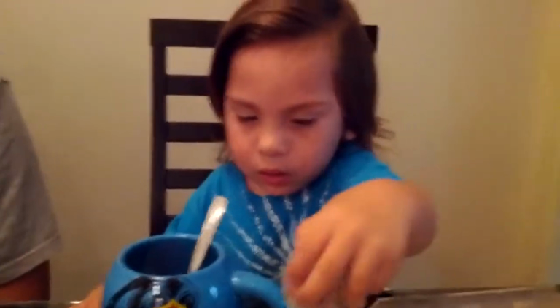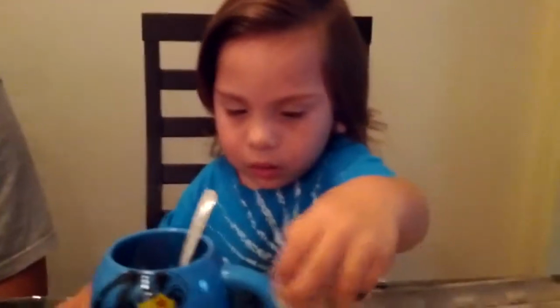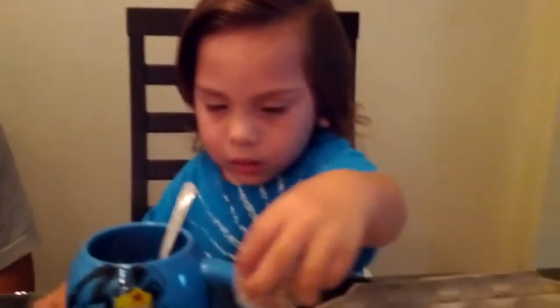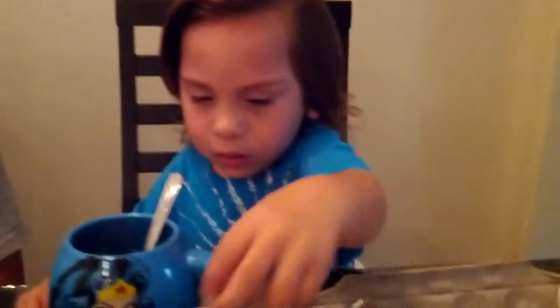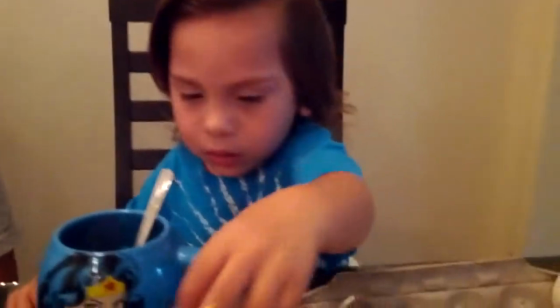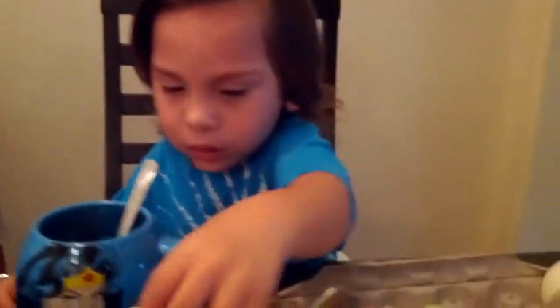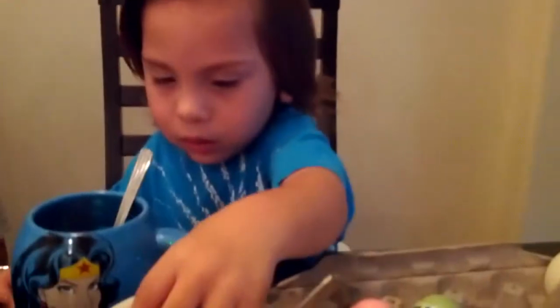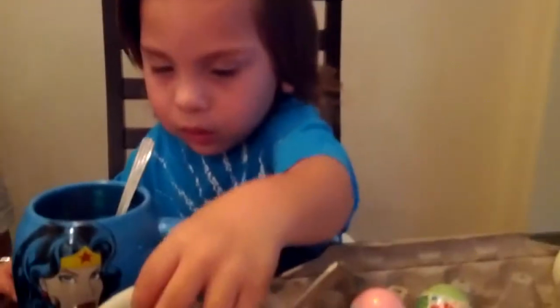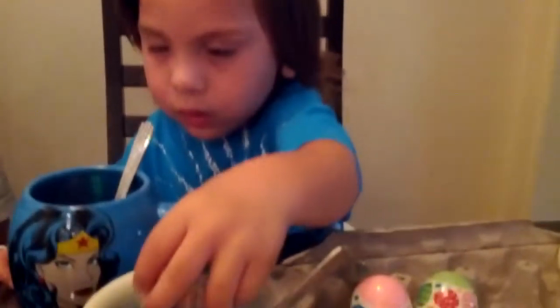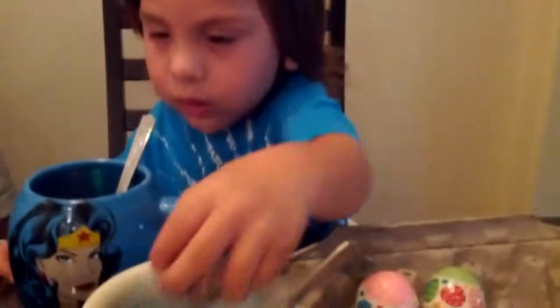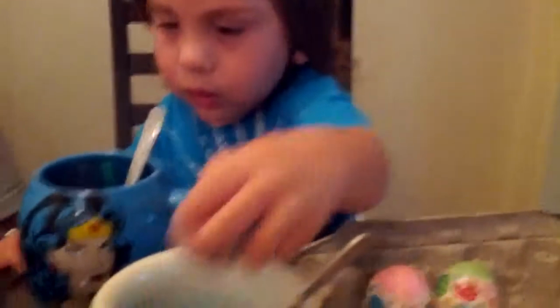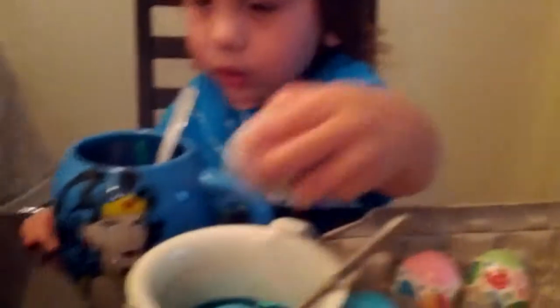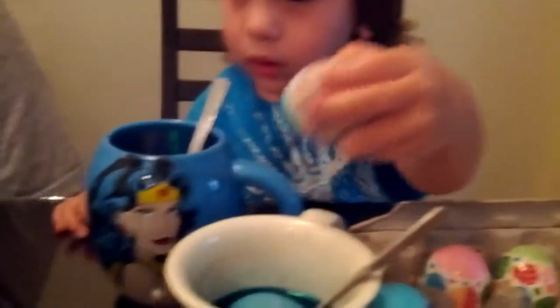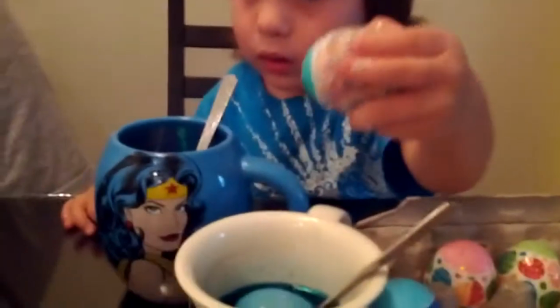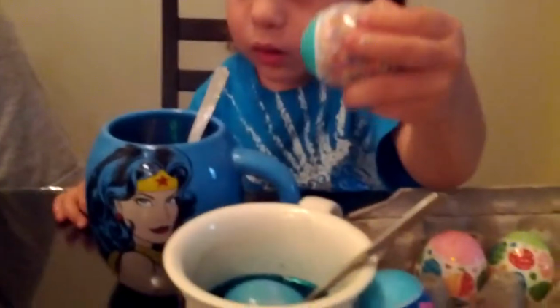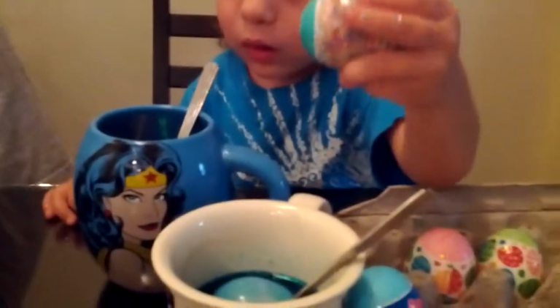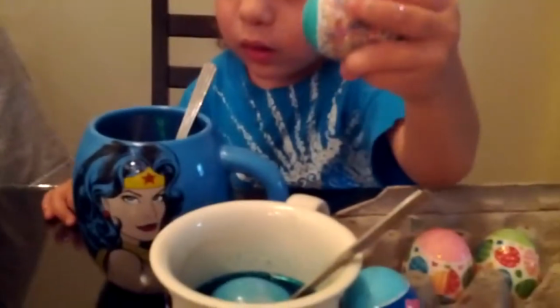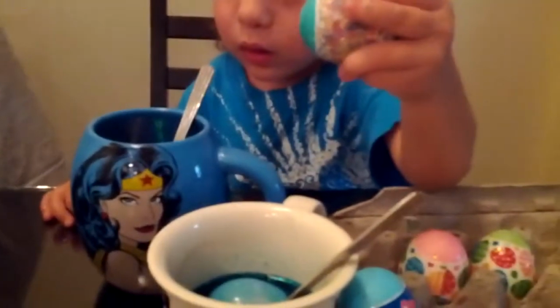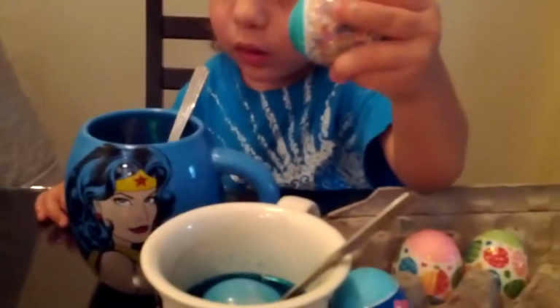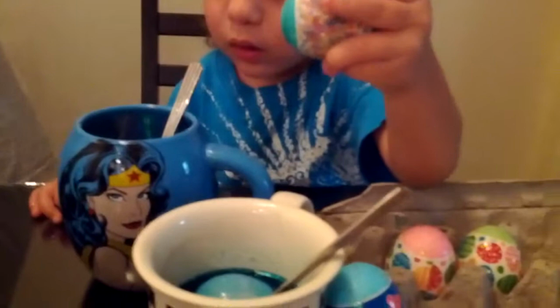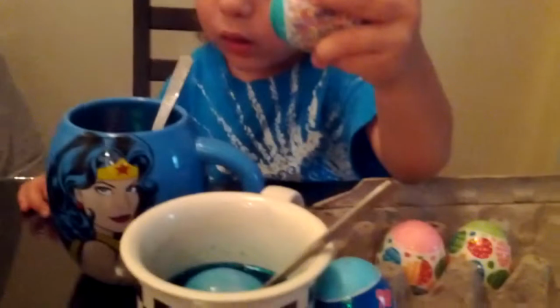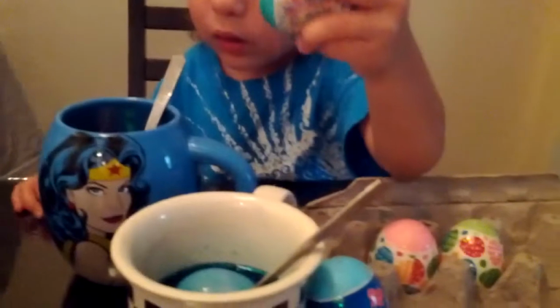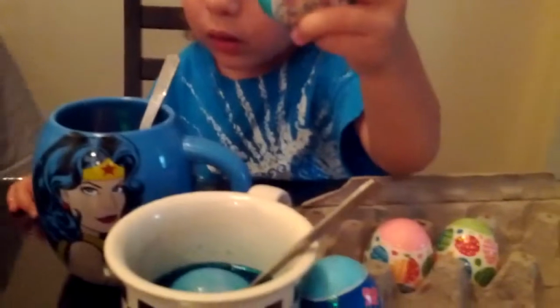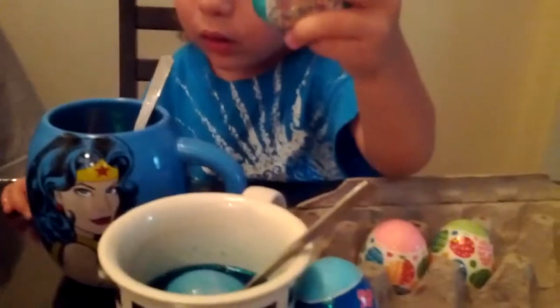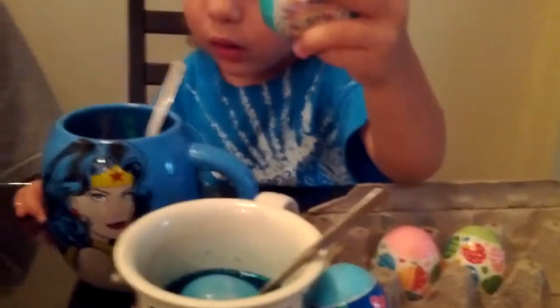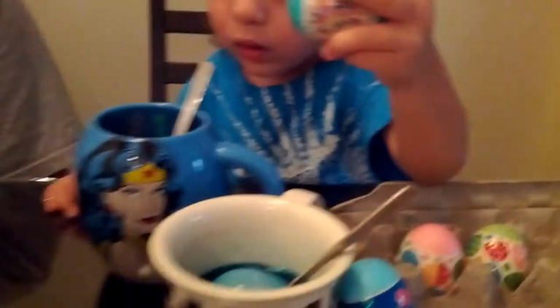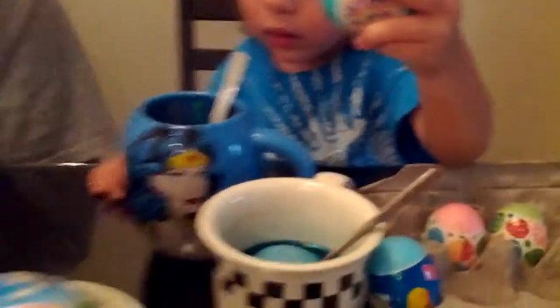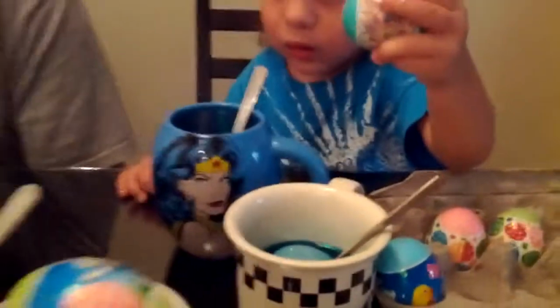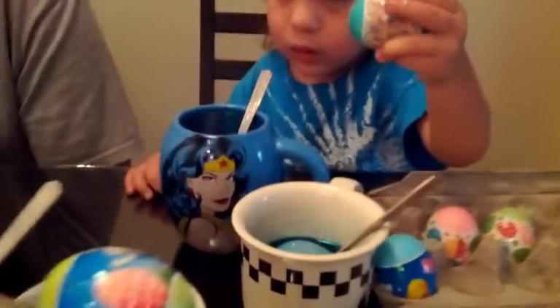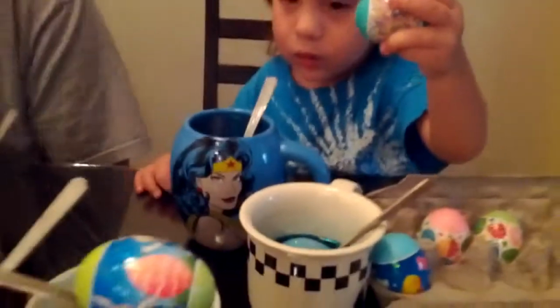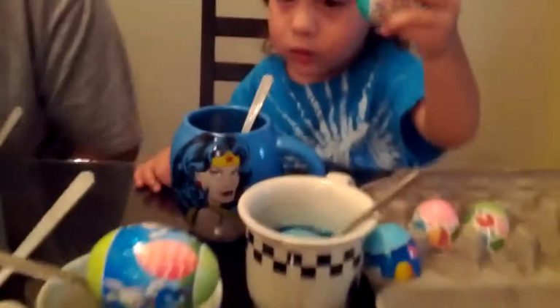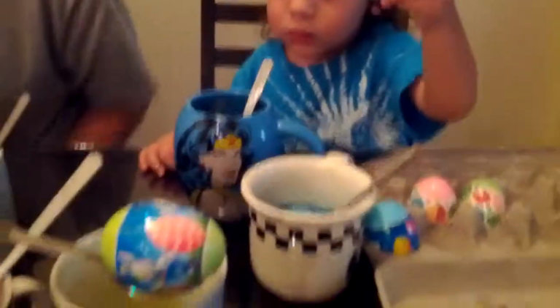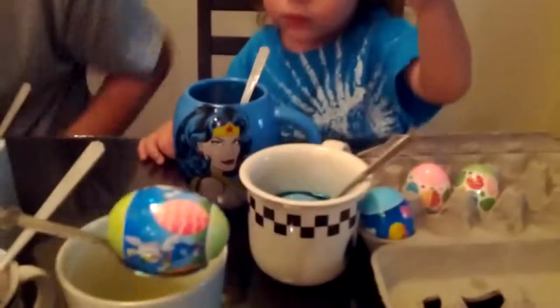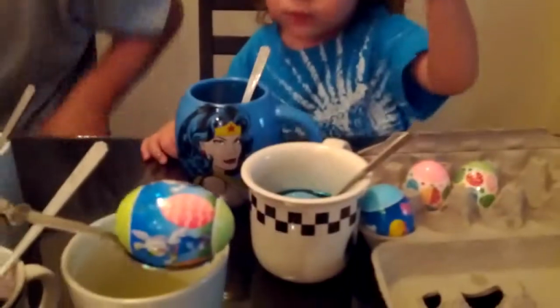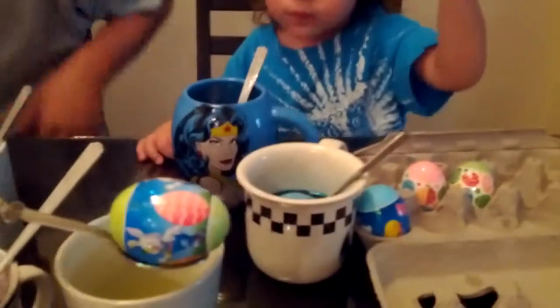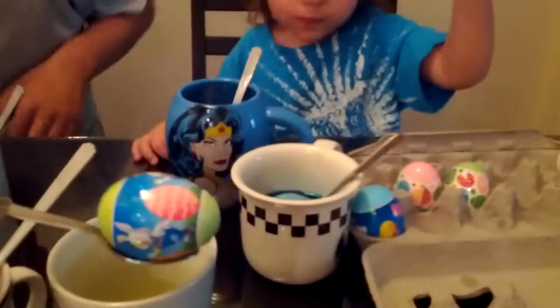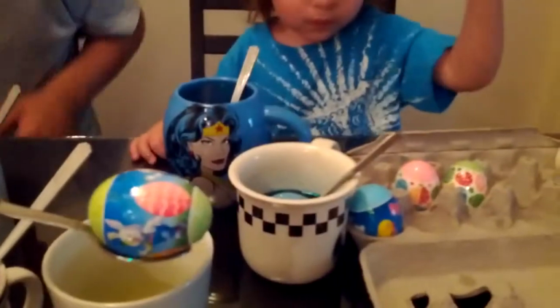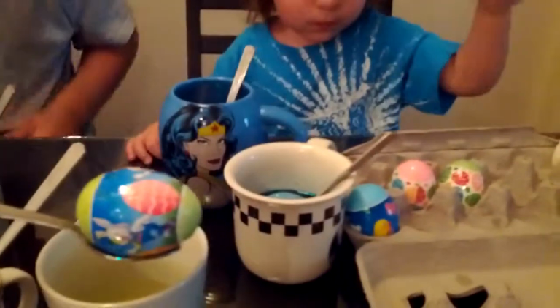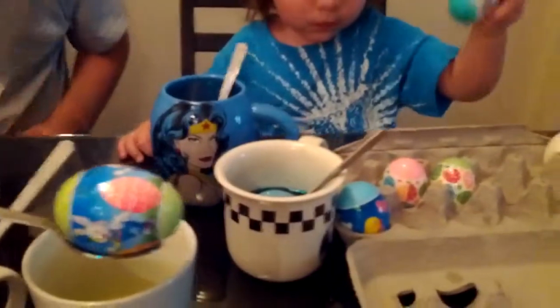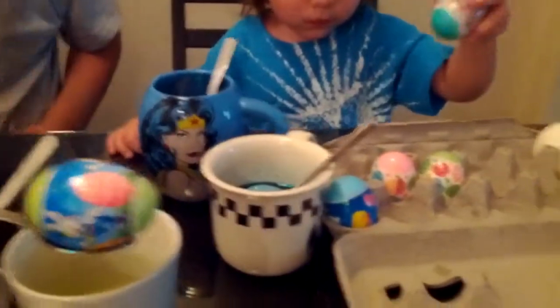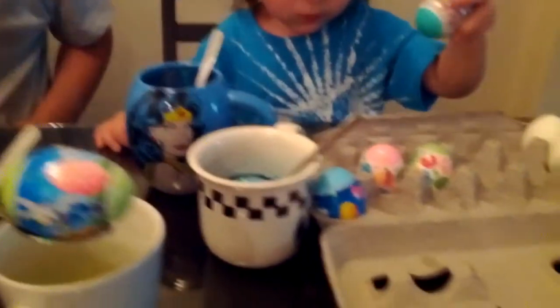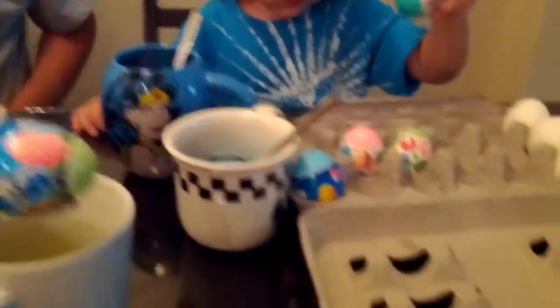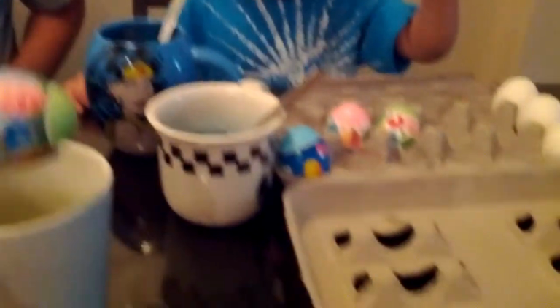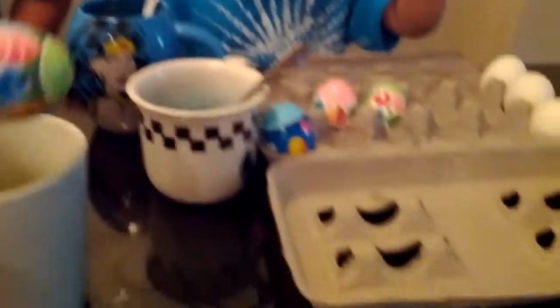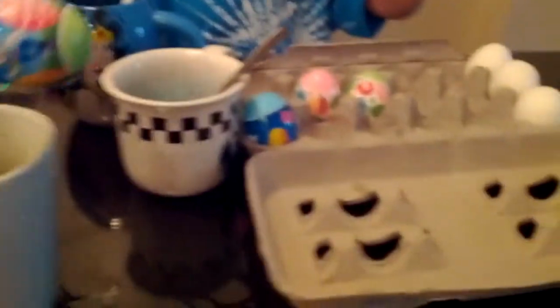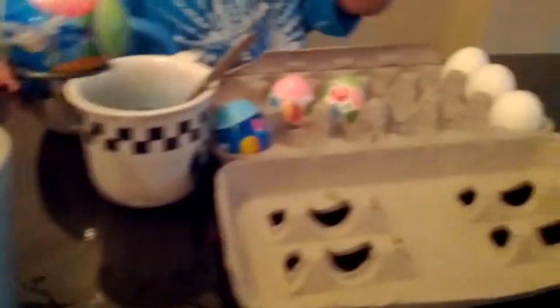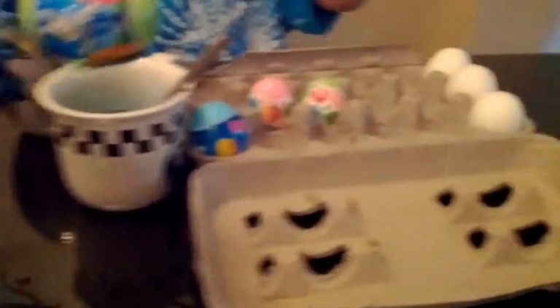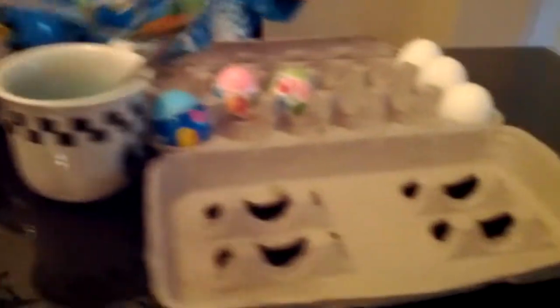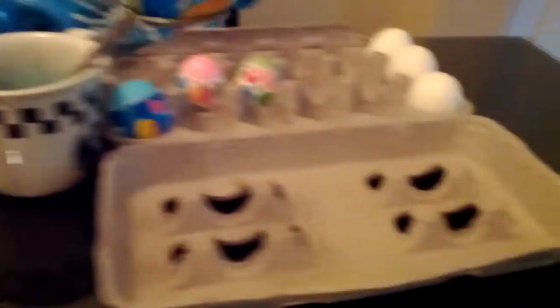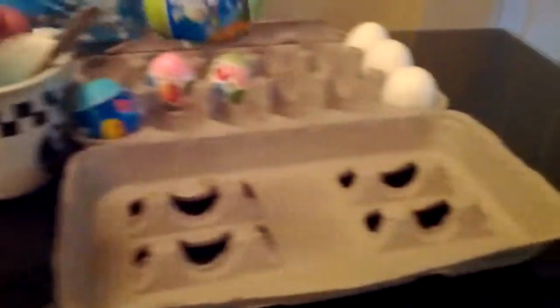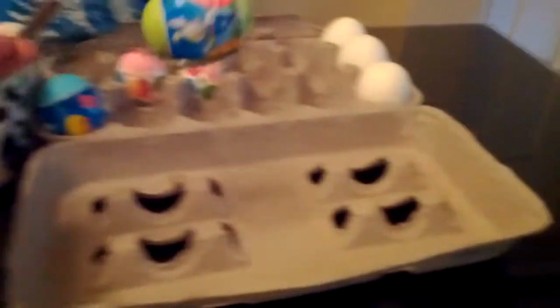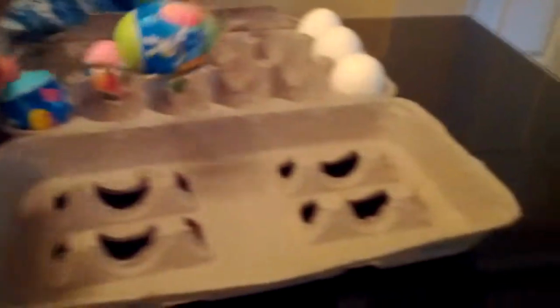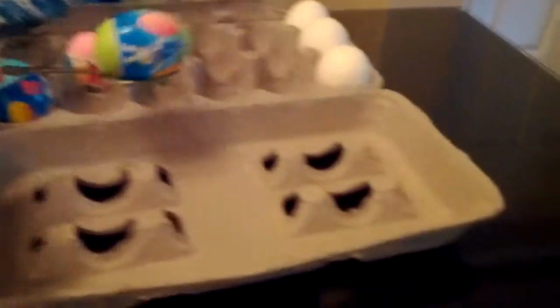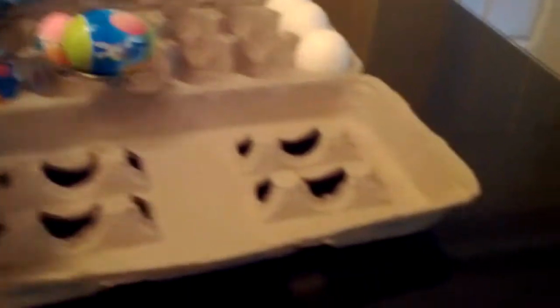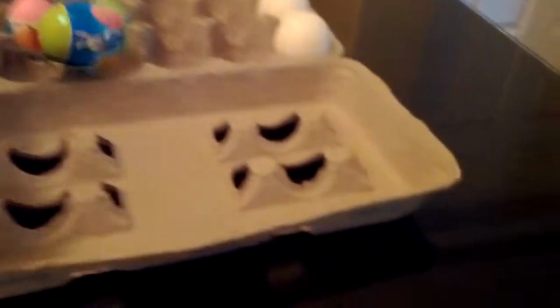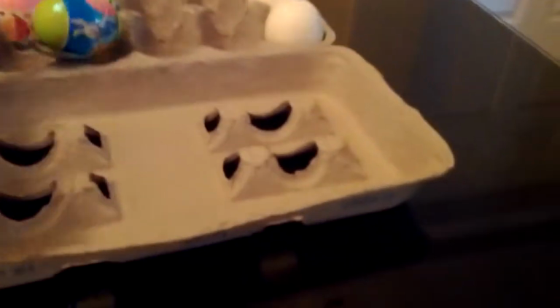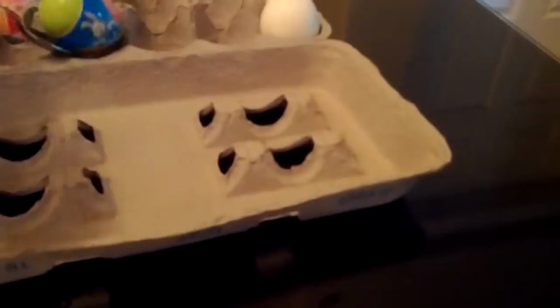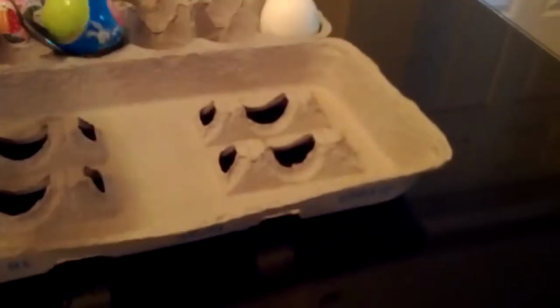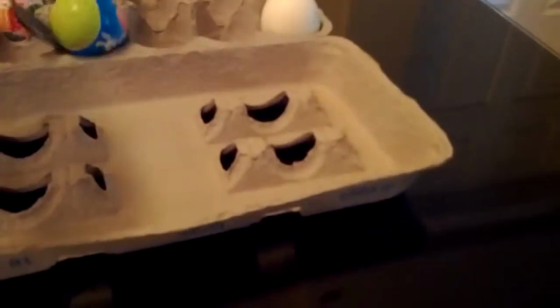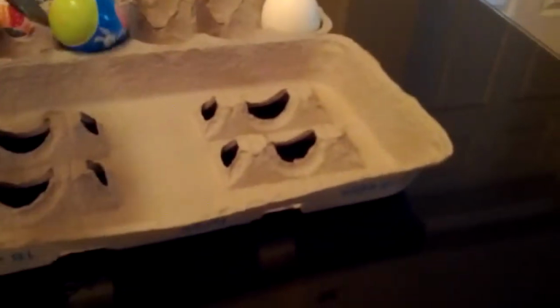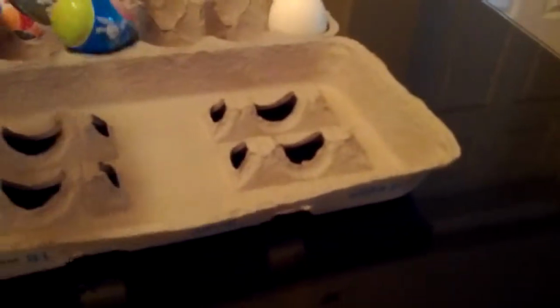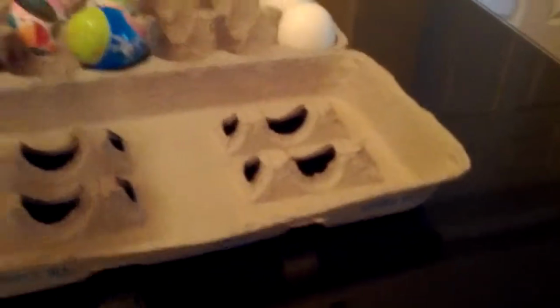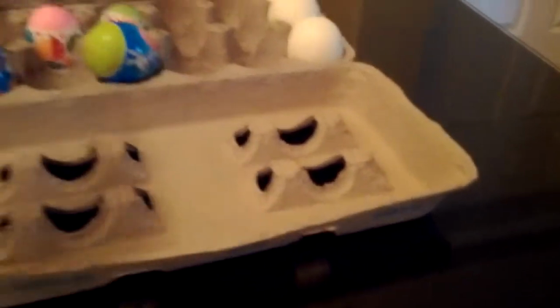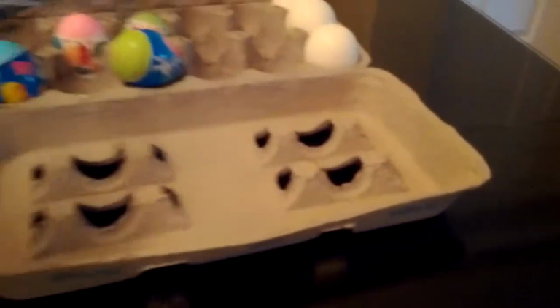There's one in it already. Ooh, it's lime. Dylan.